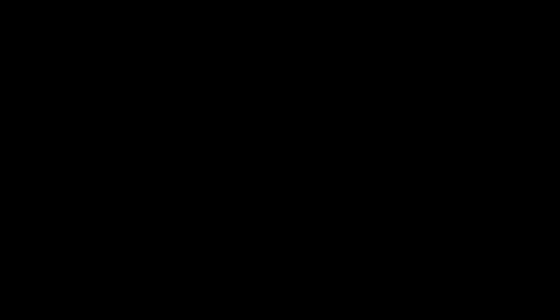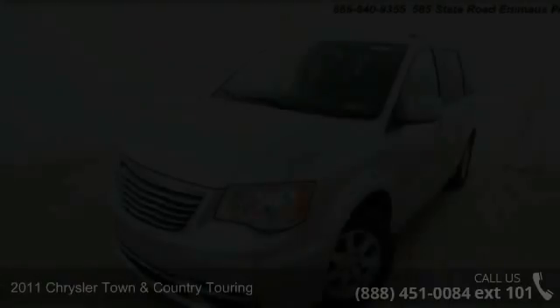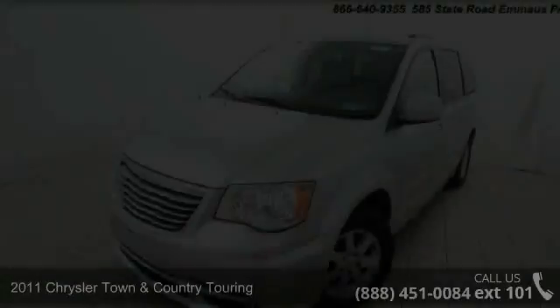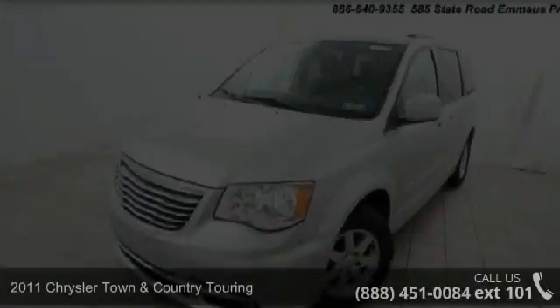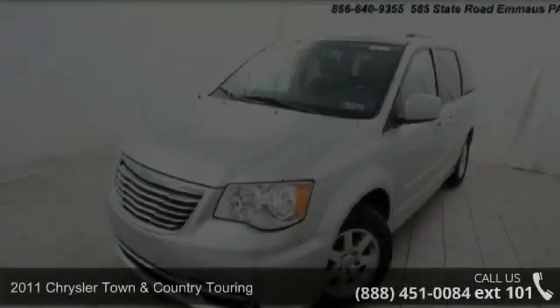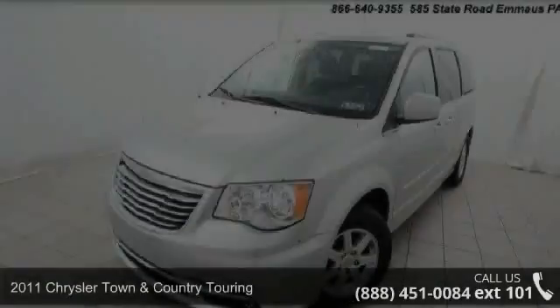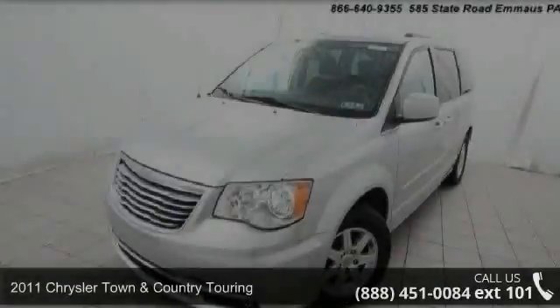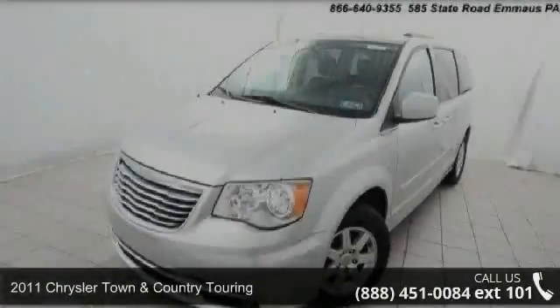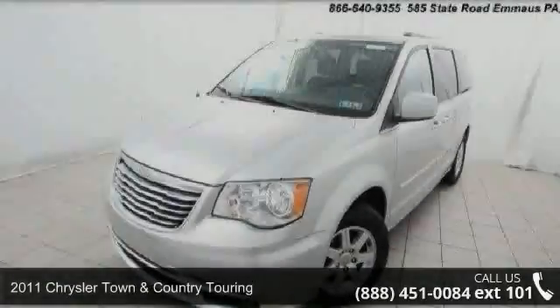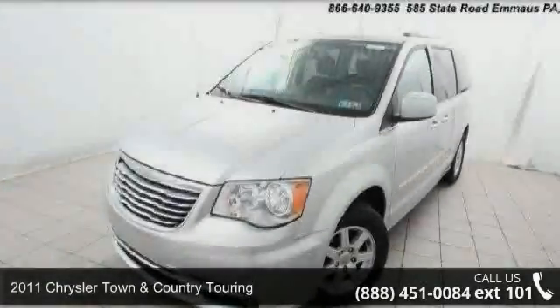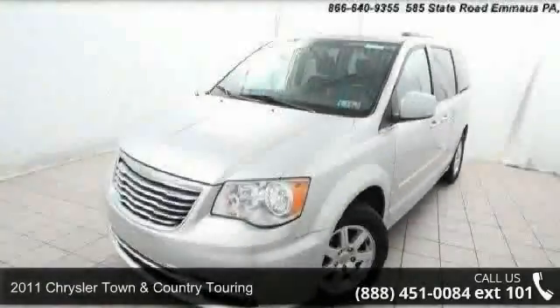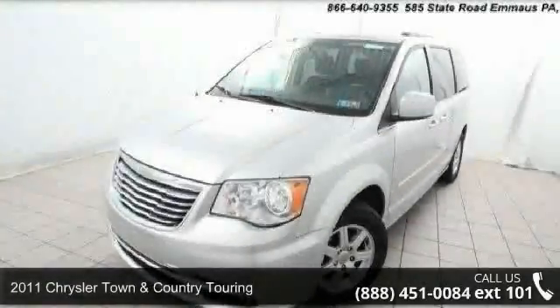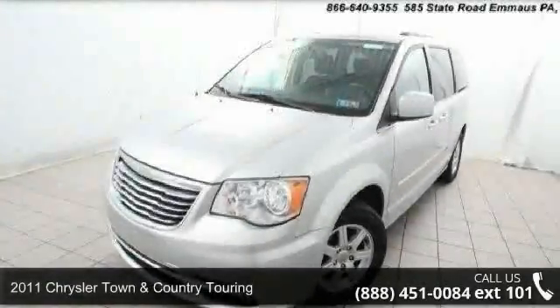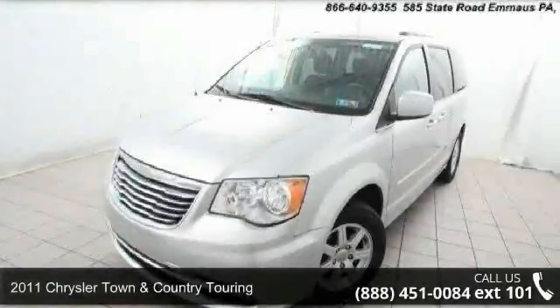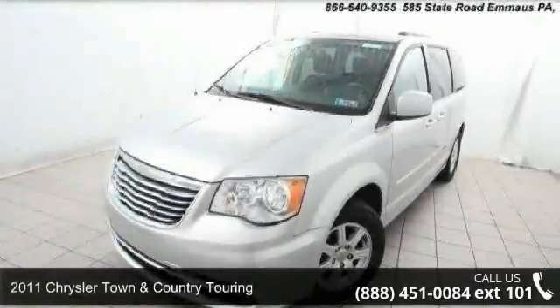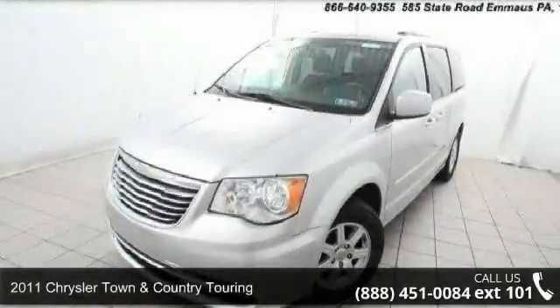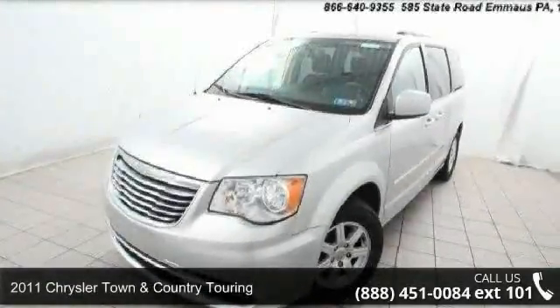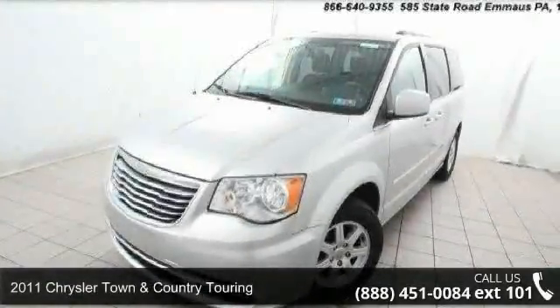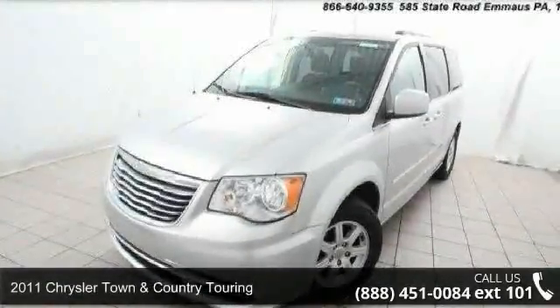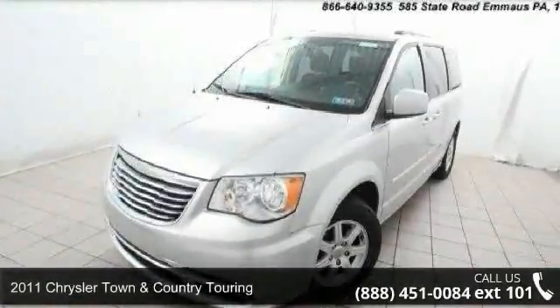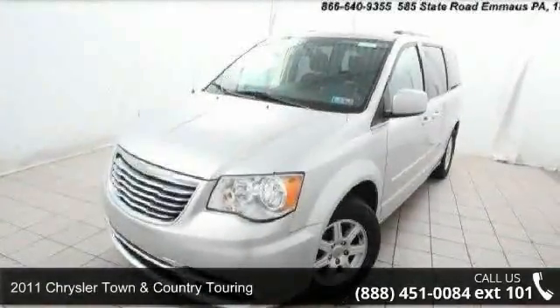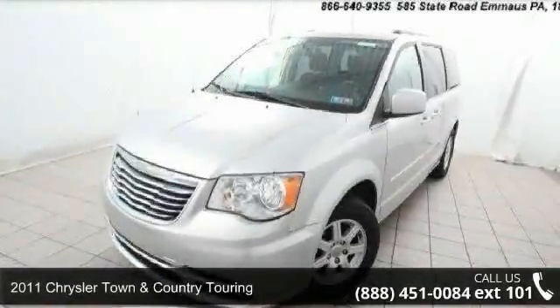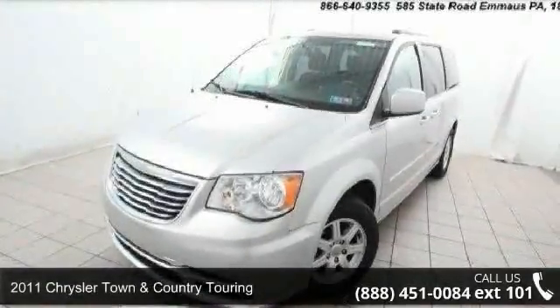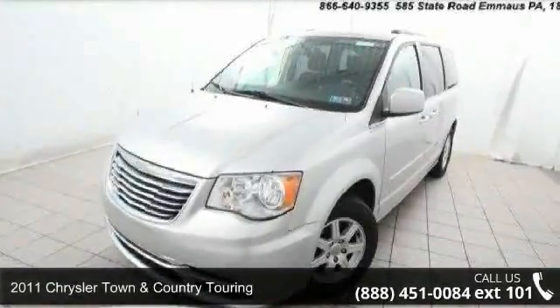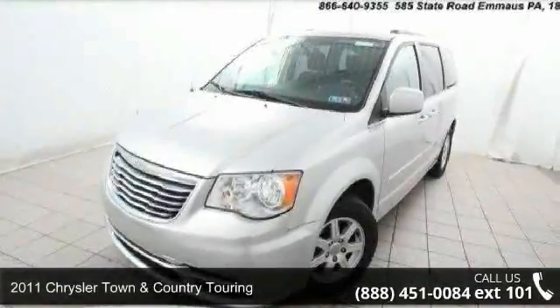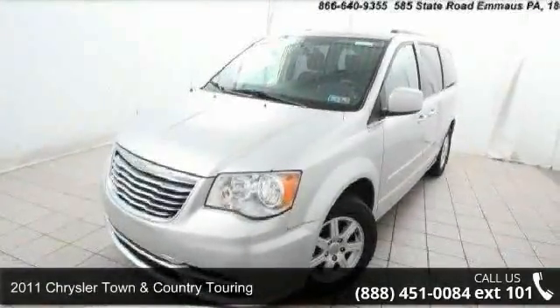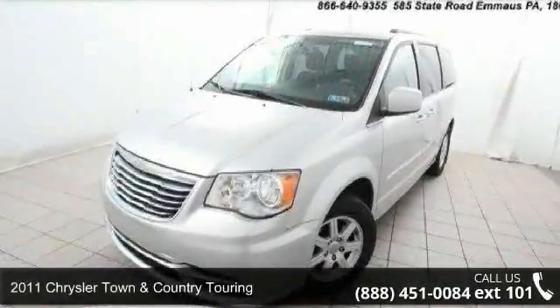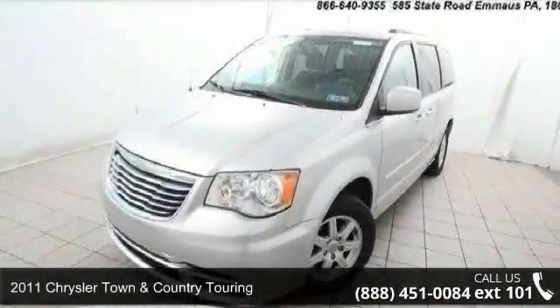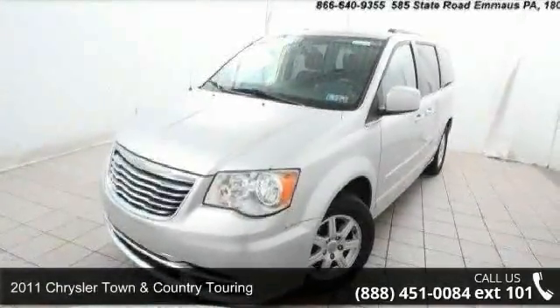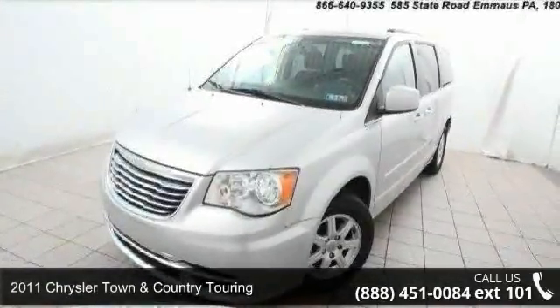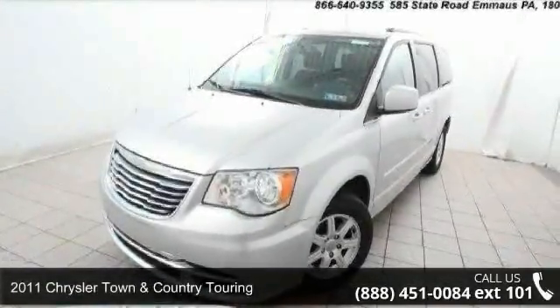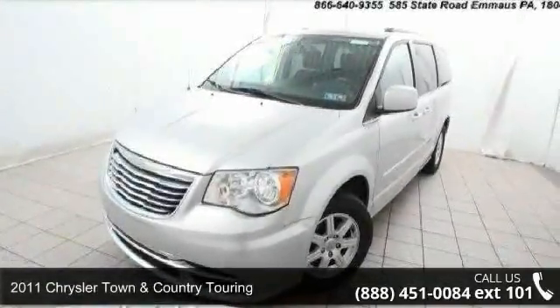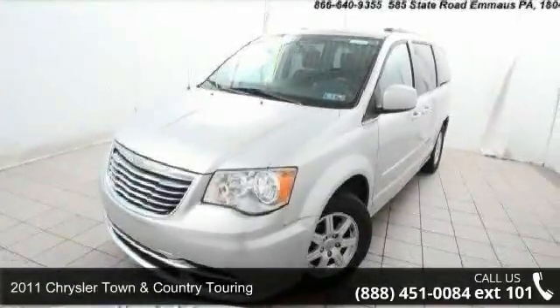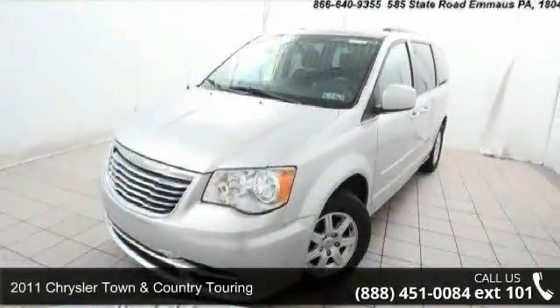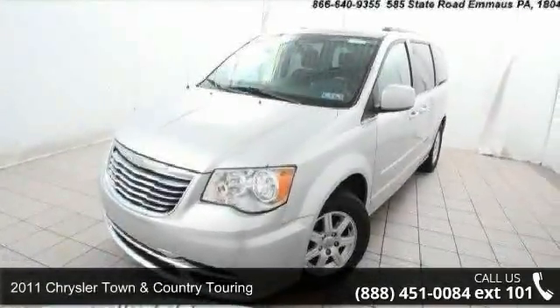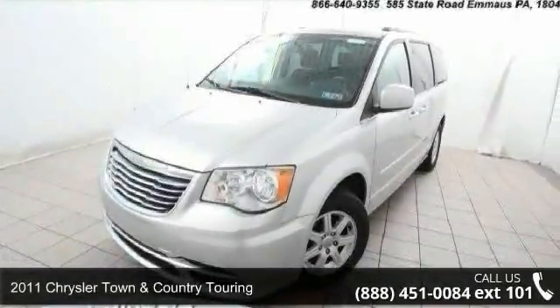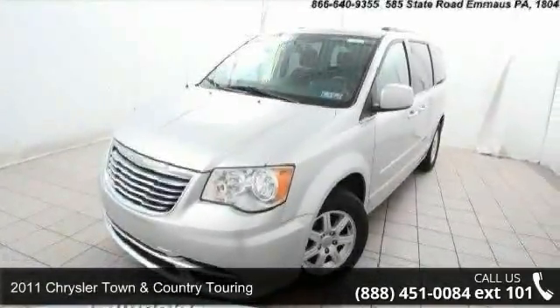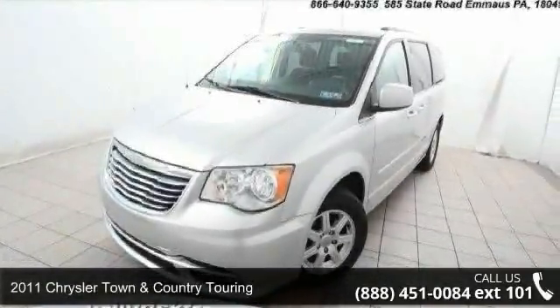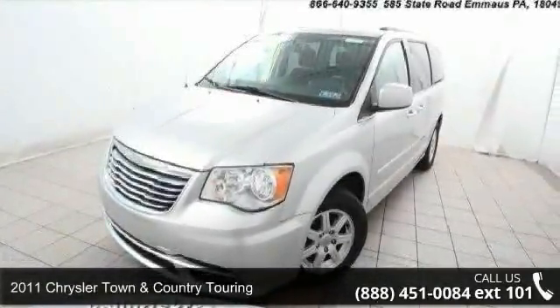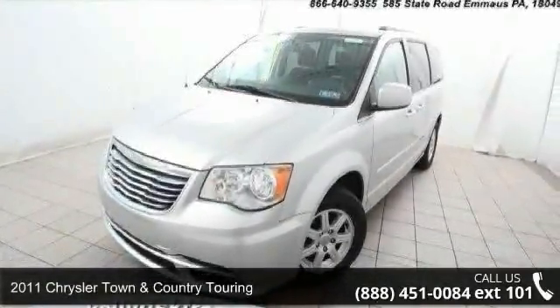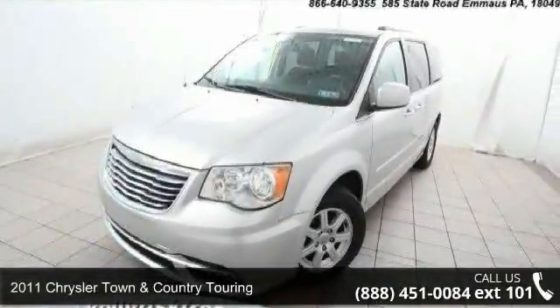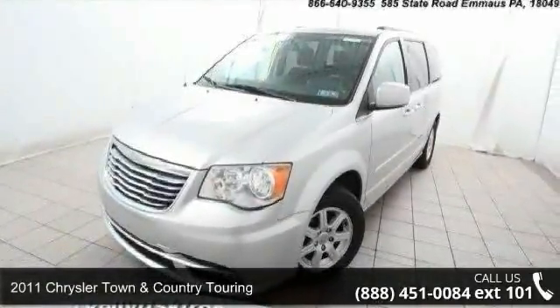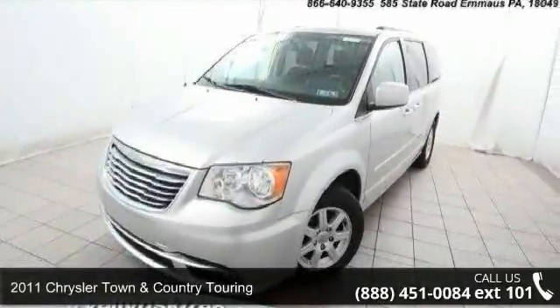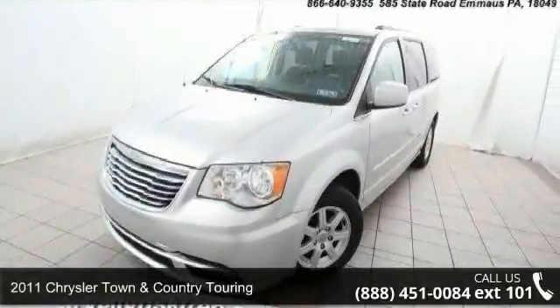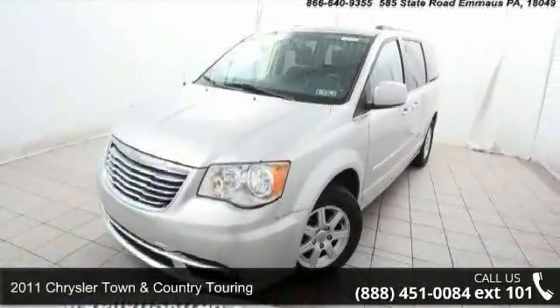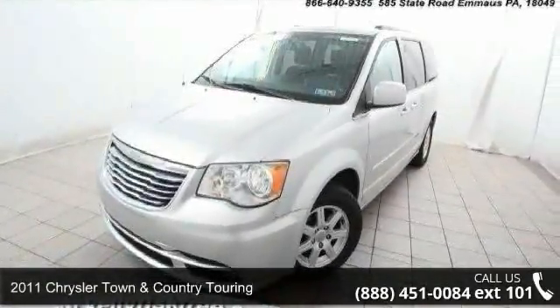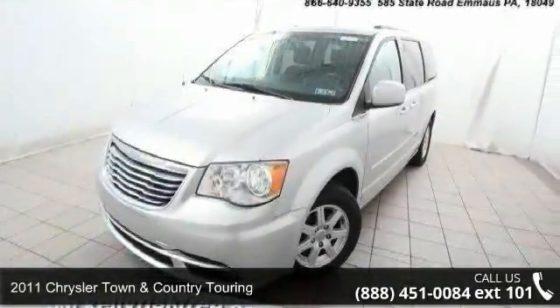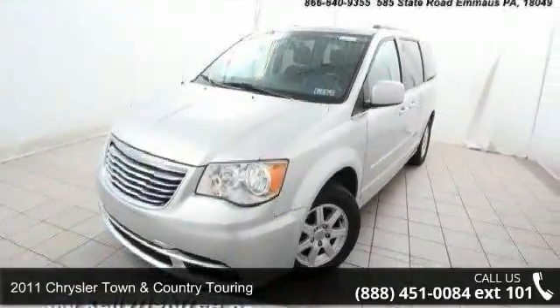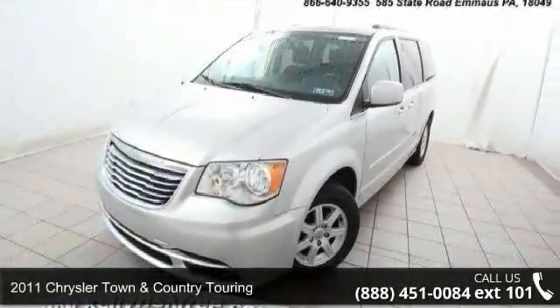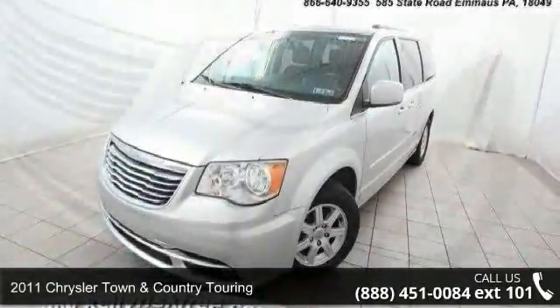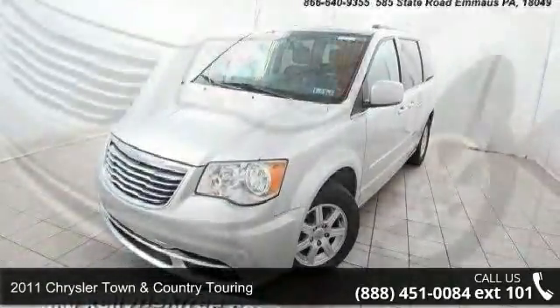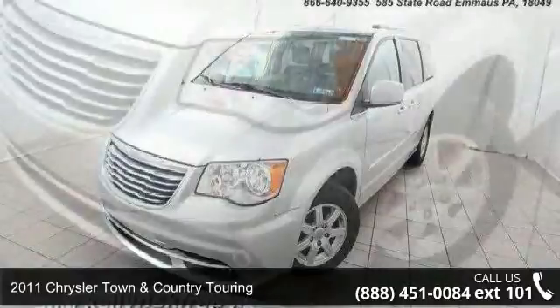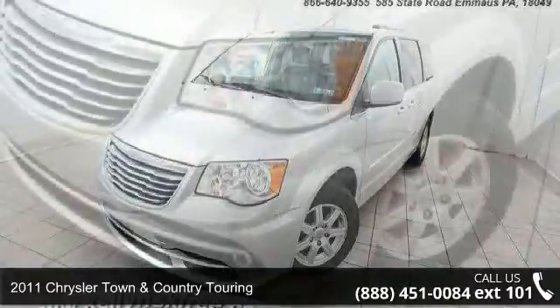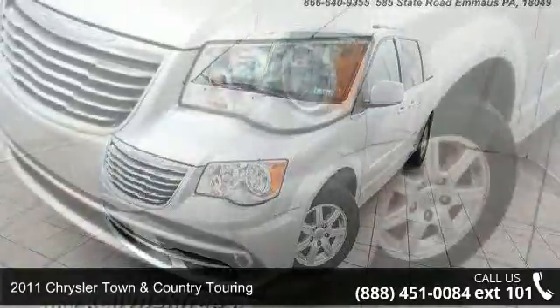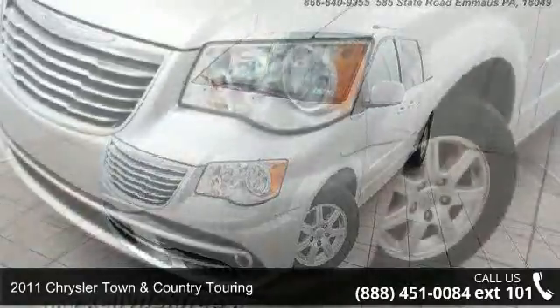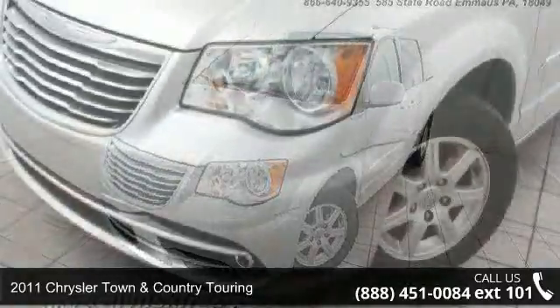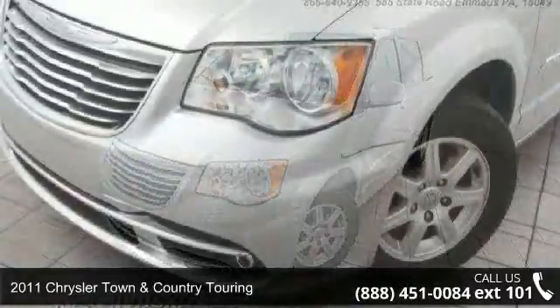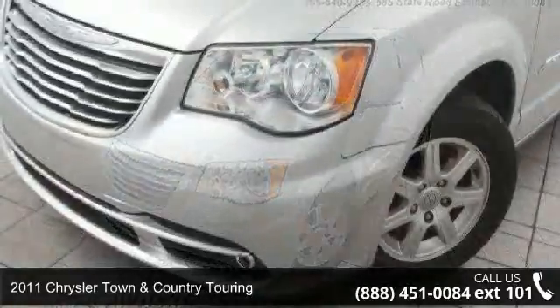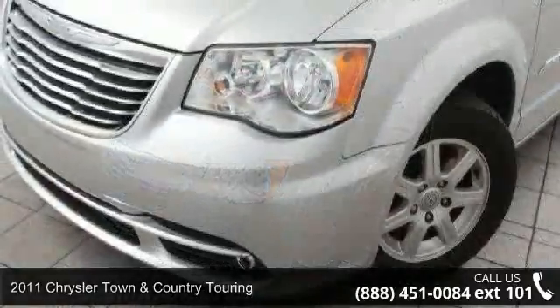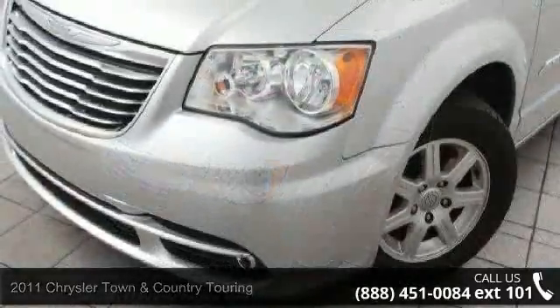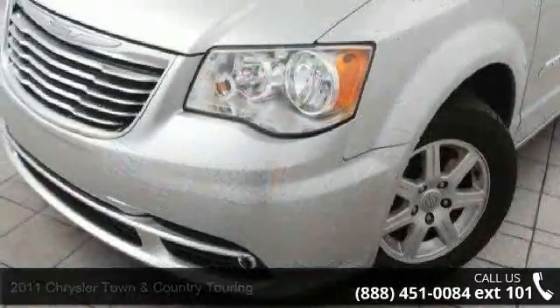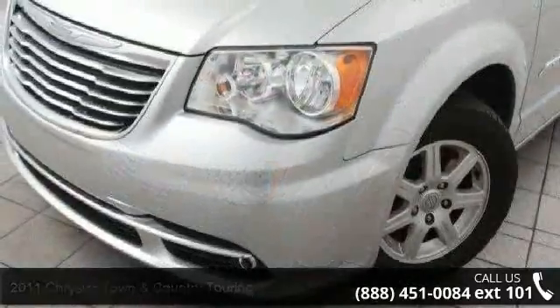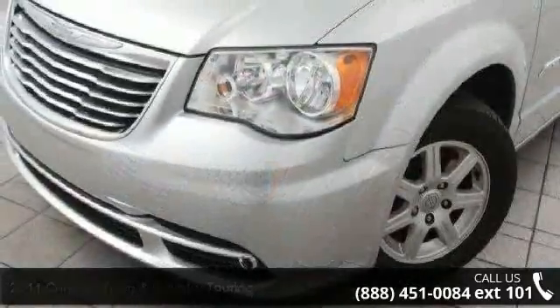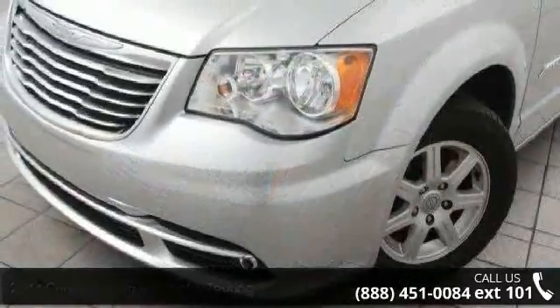Step into the 2011 Chrysler Town & Country Touring. This may be the set of wheels you've been looking for.